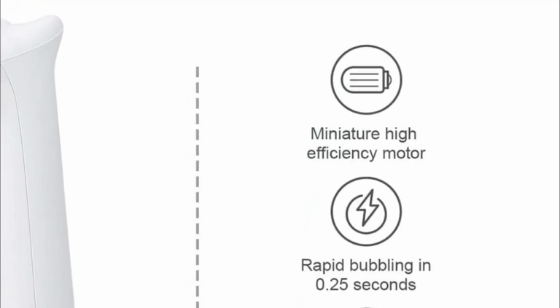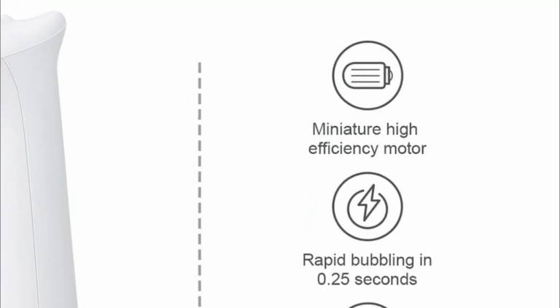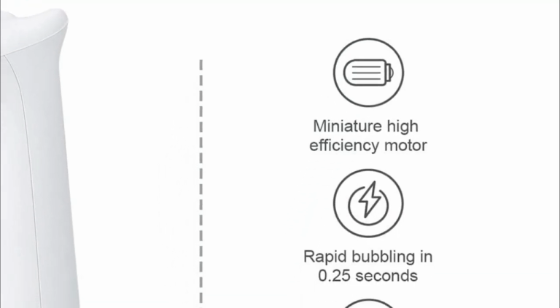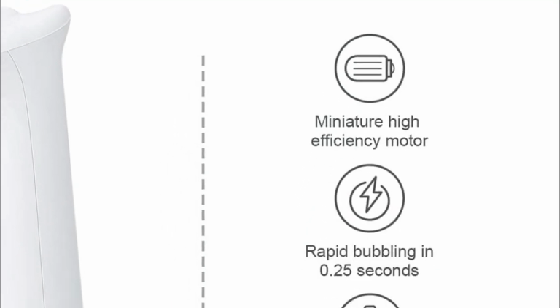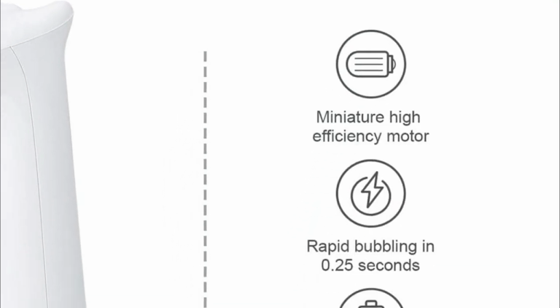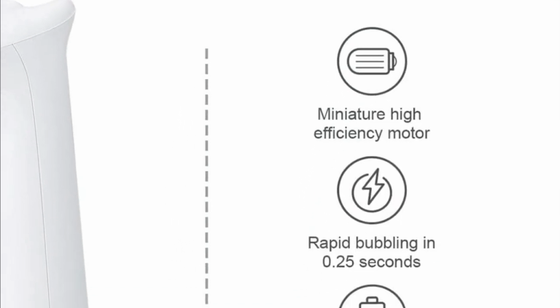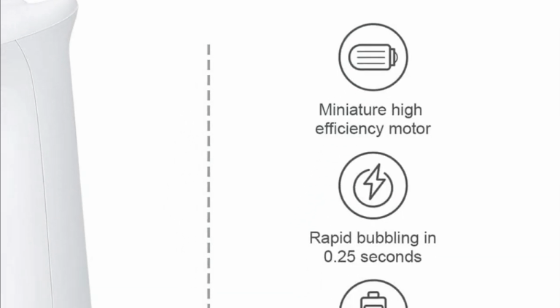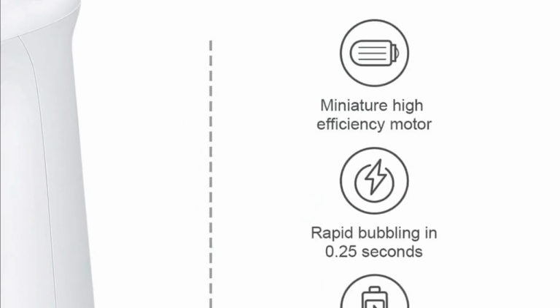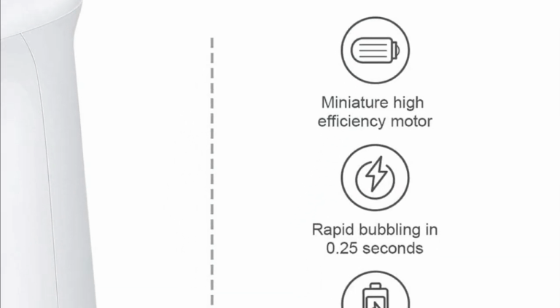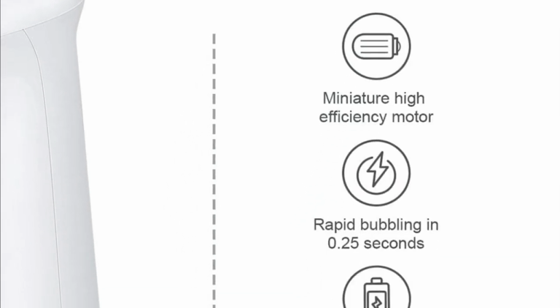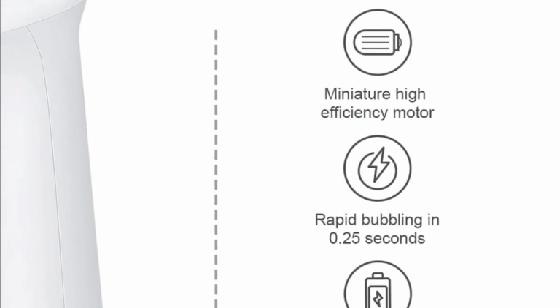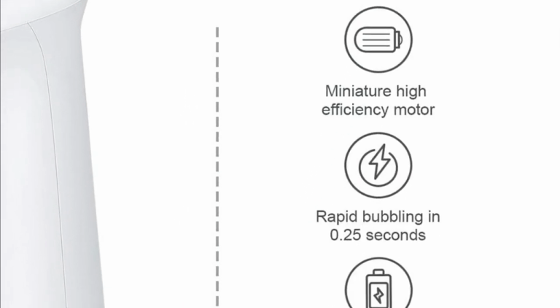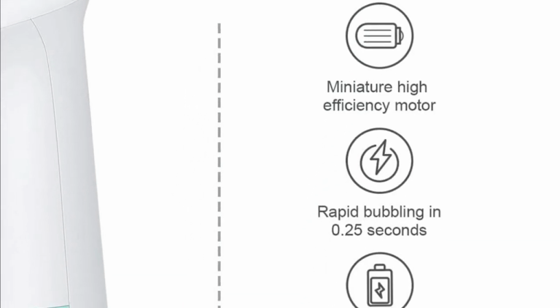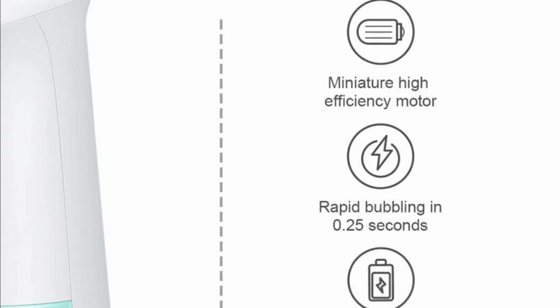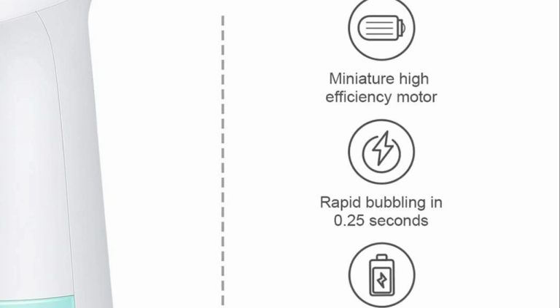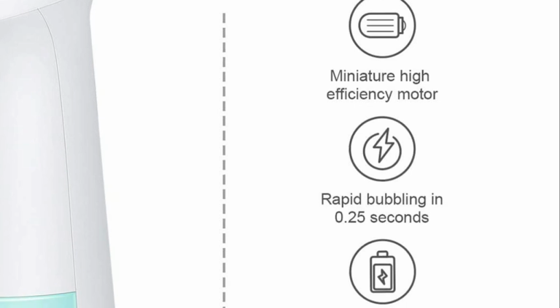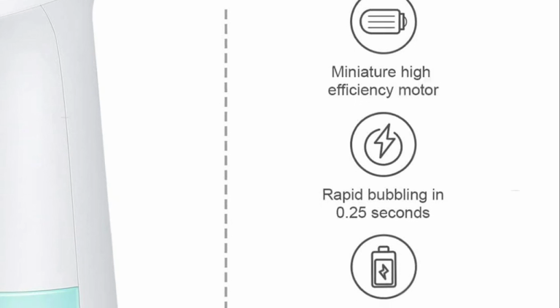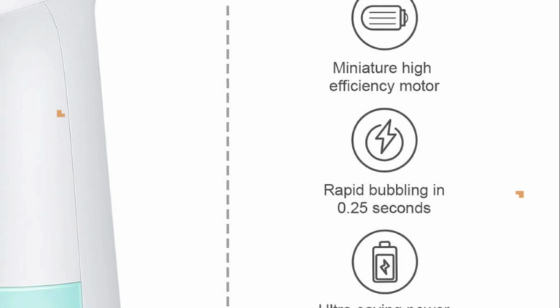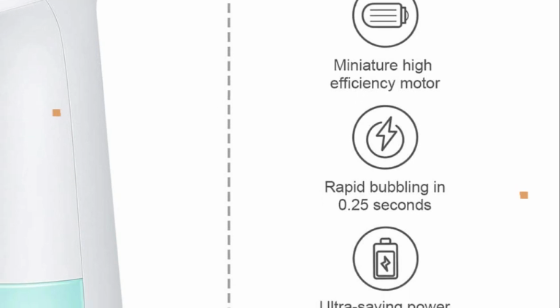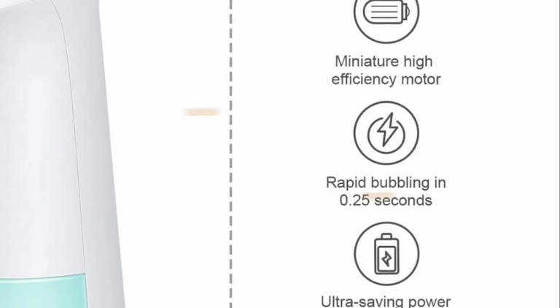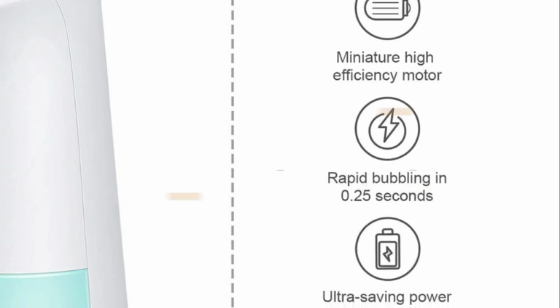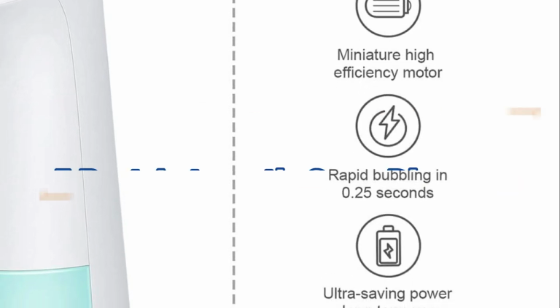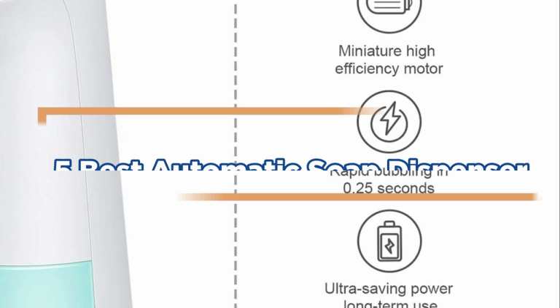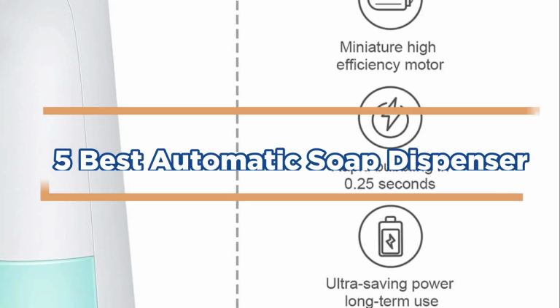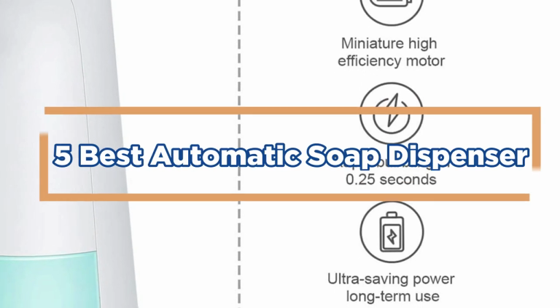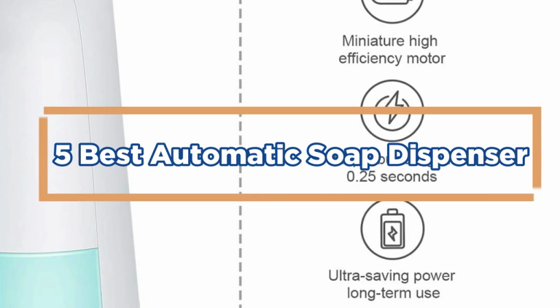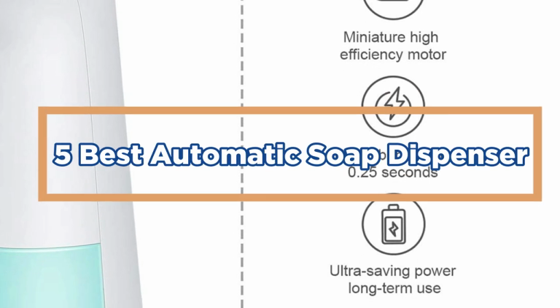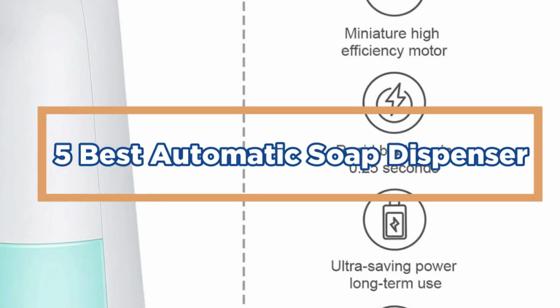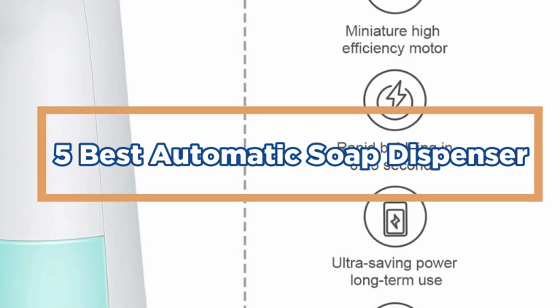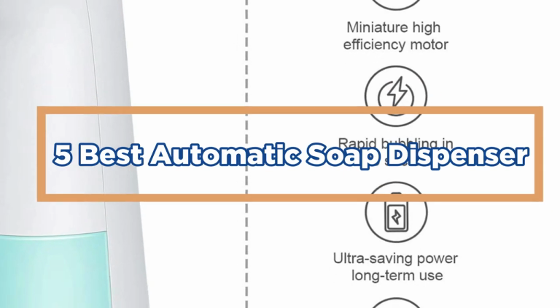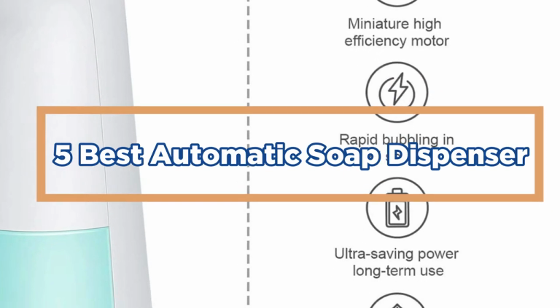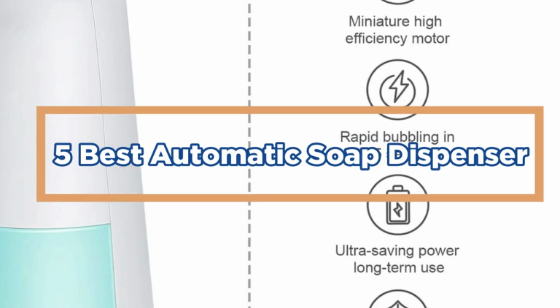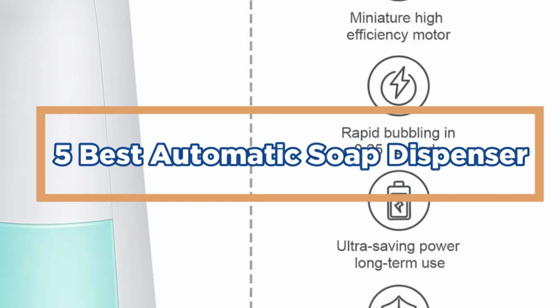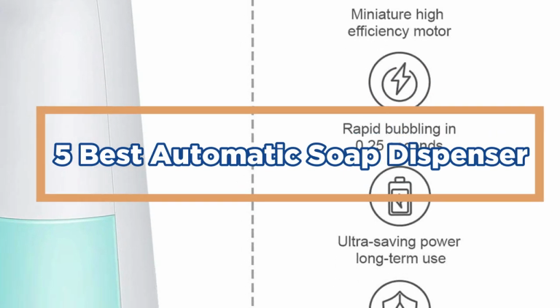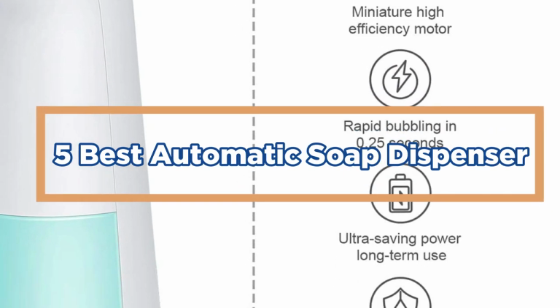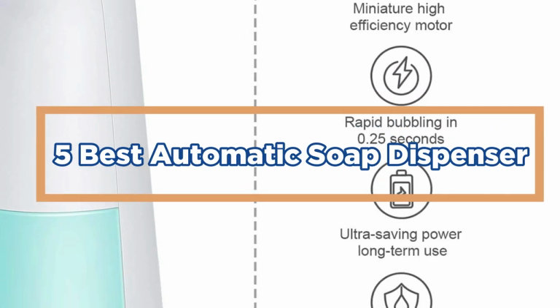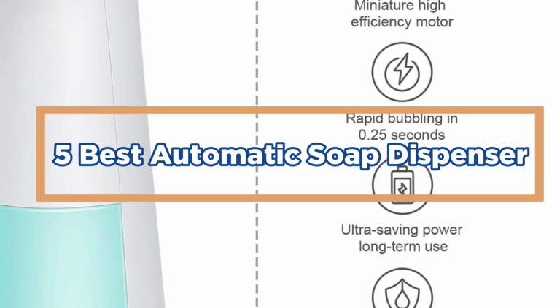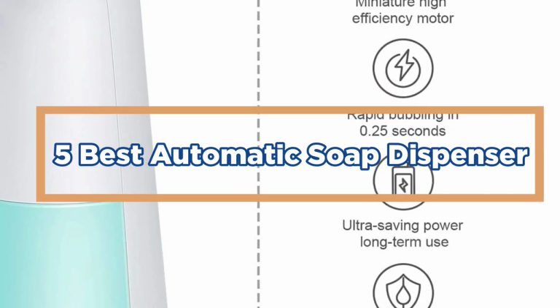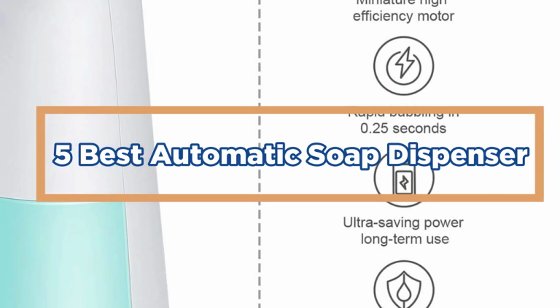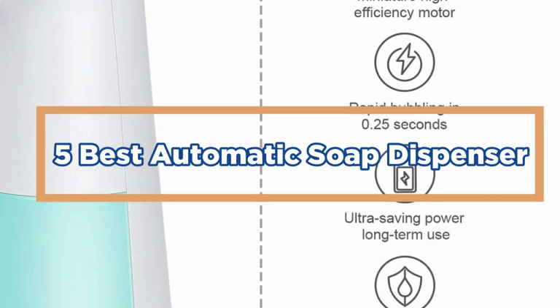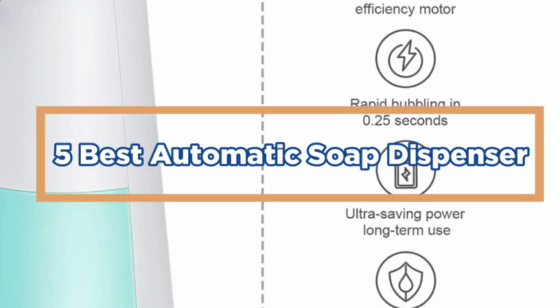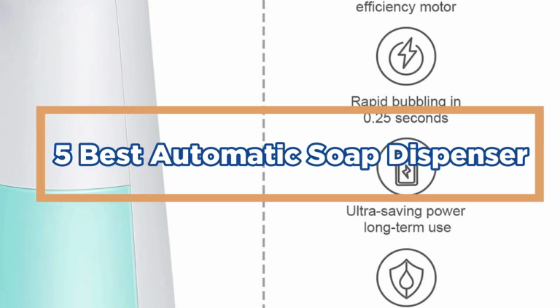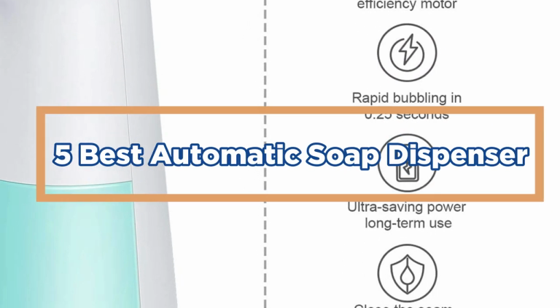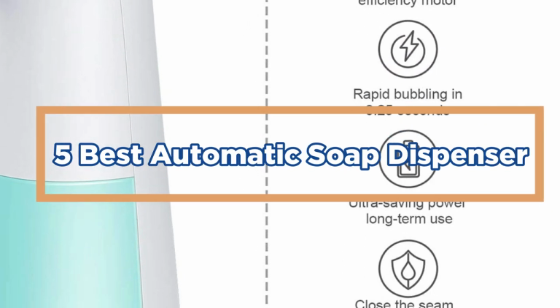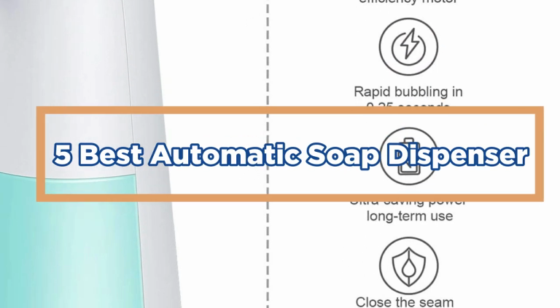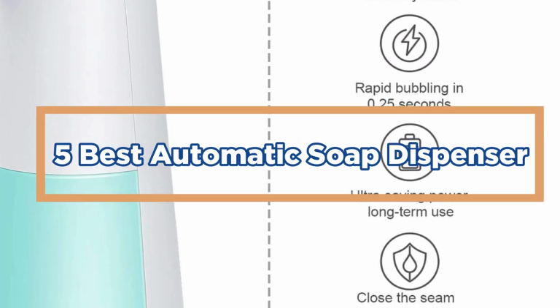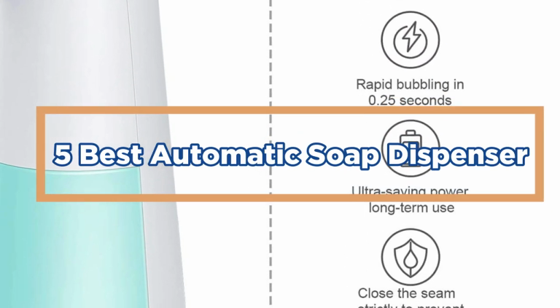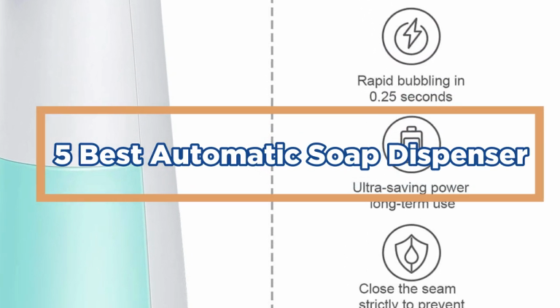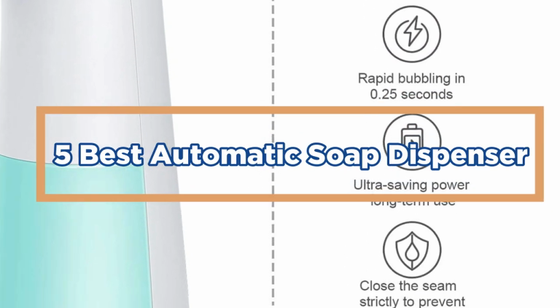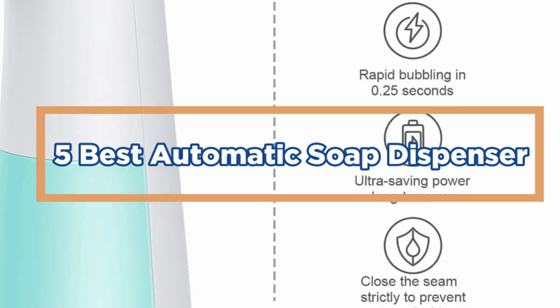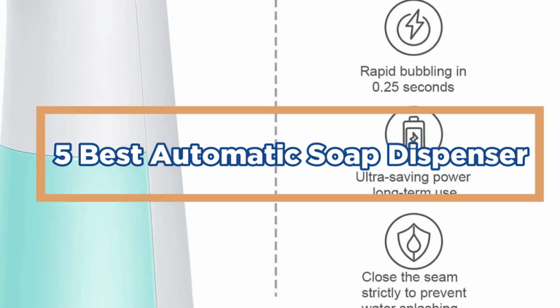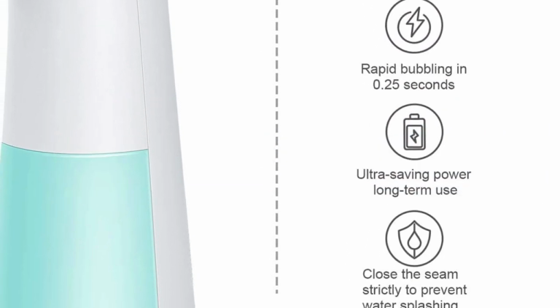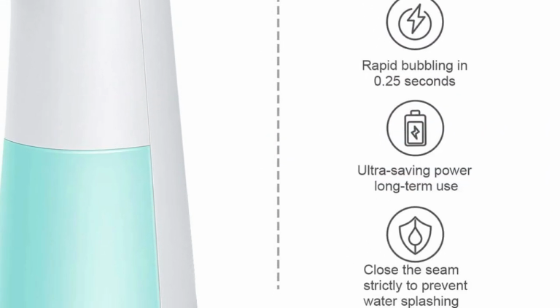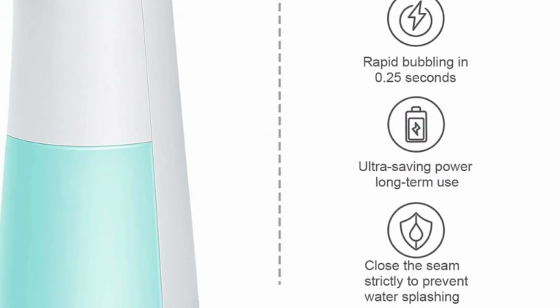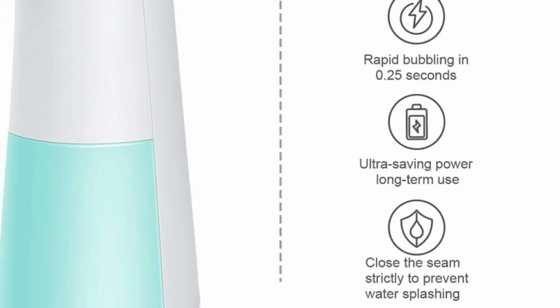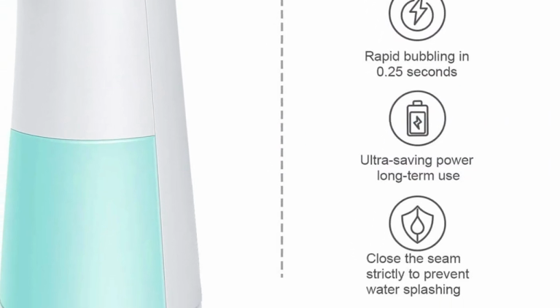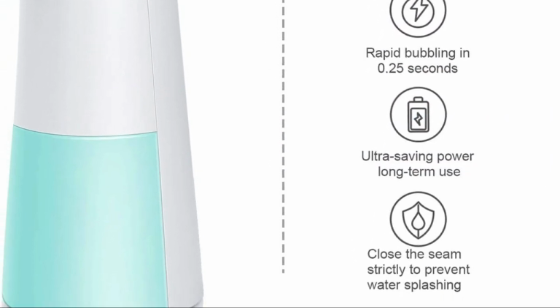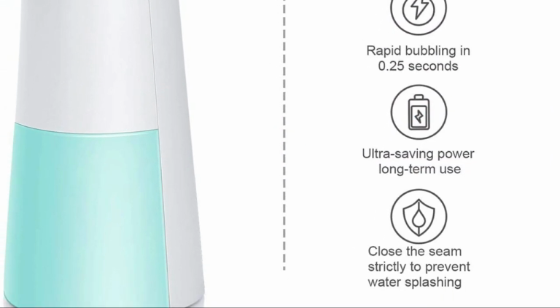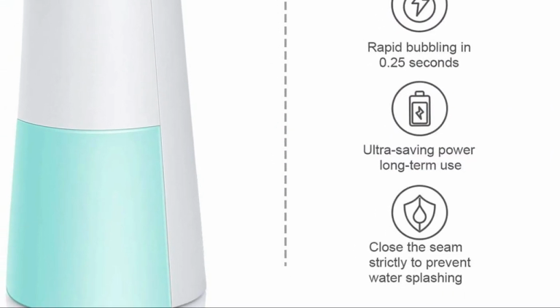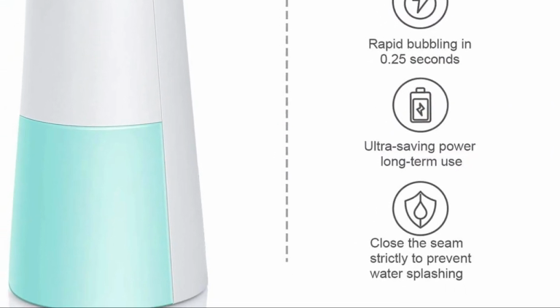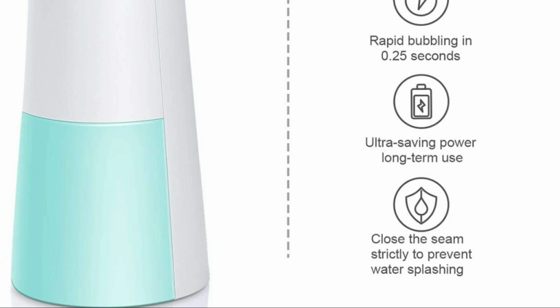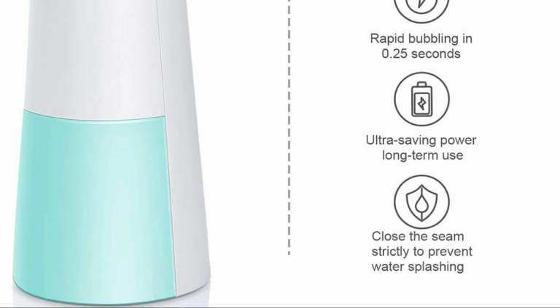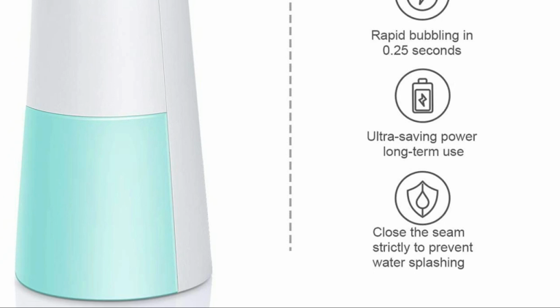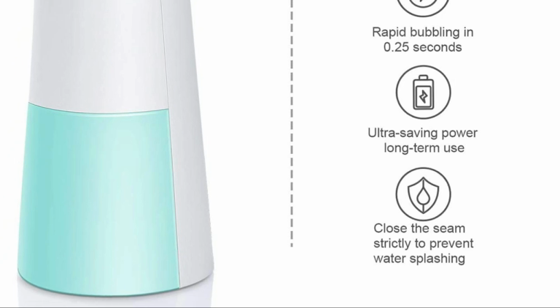In today's video, we will show you the top 5 best automatic soap dispensers. So, let's get started.